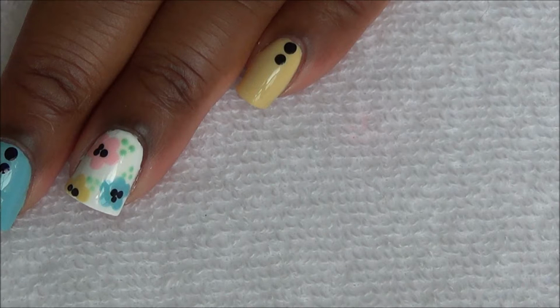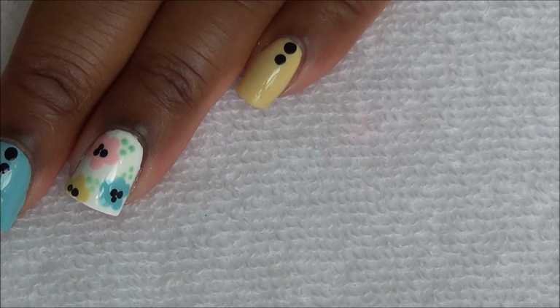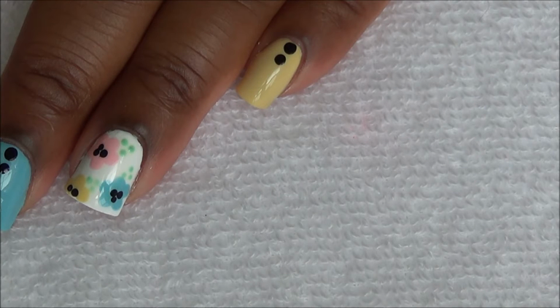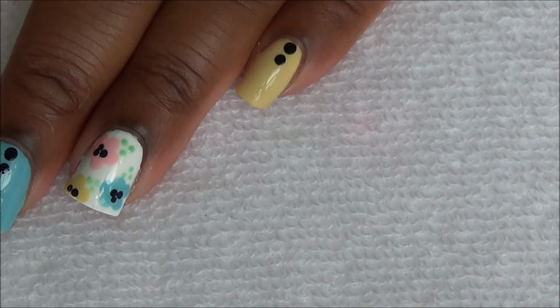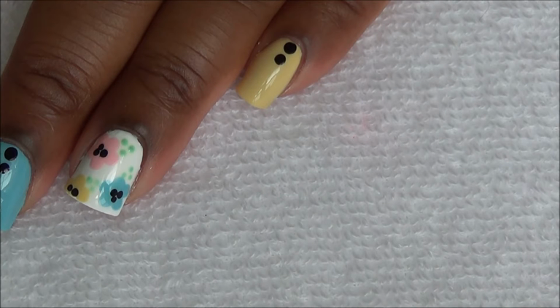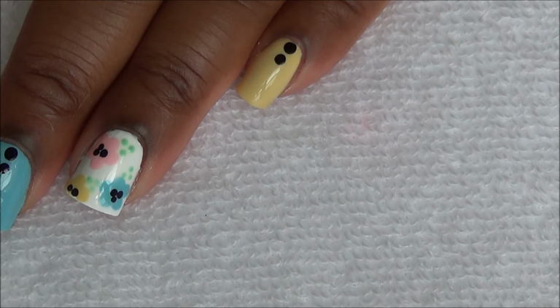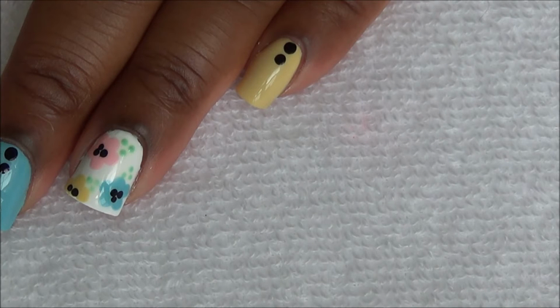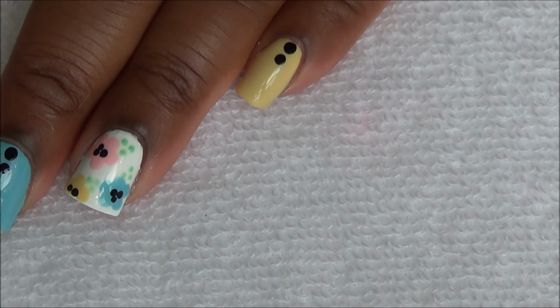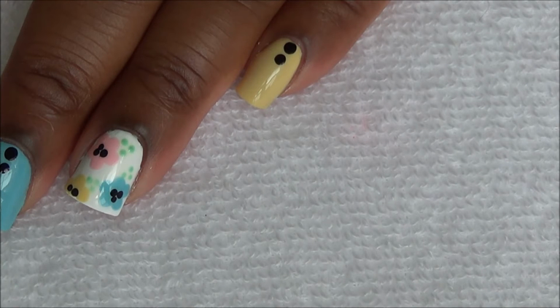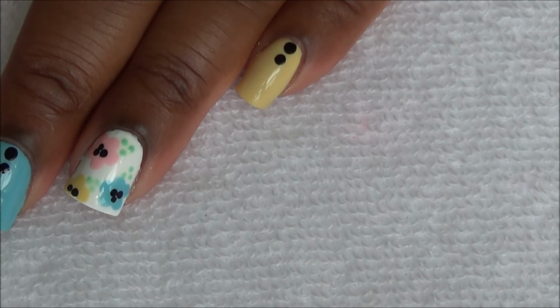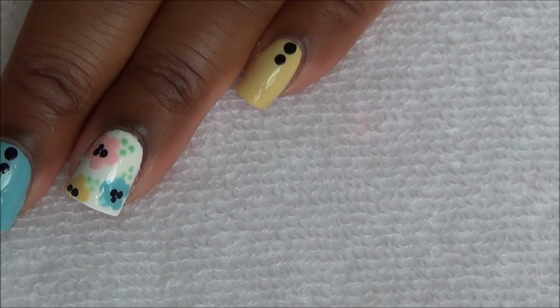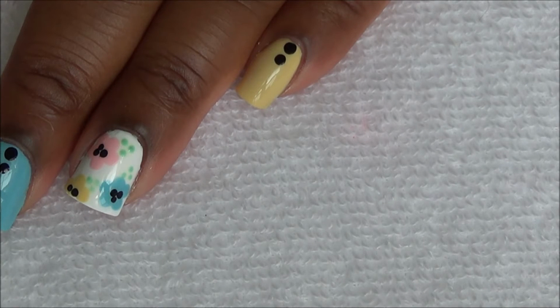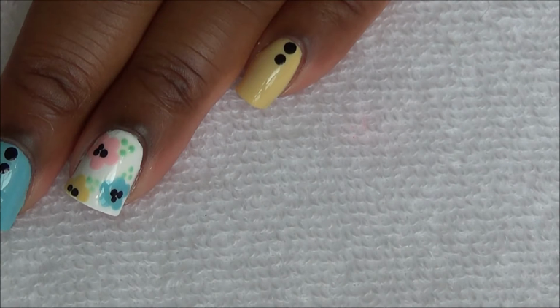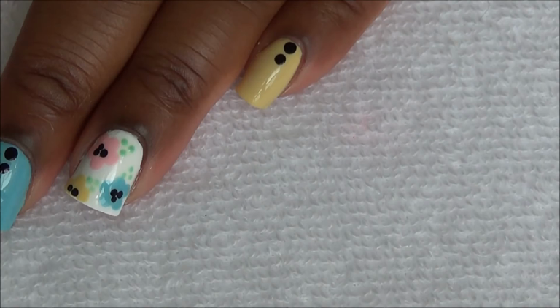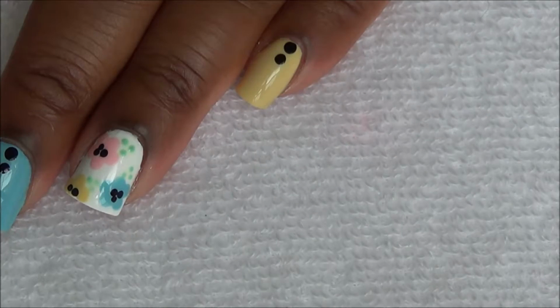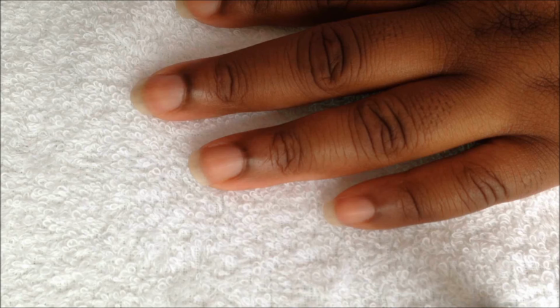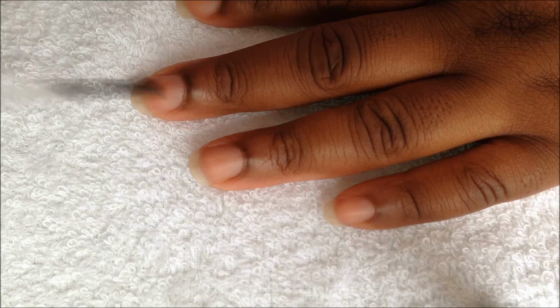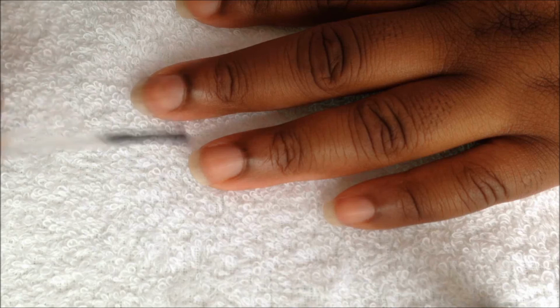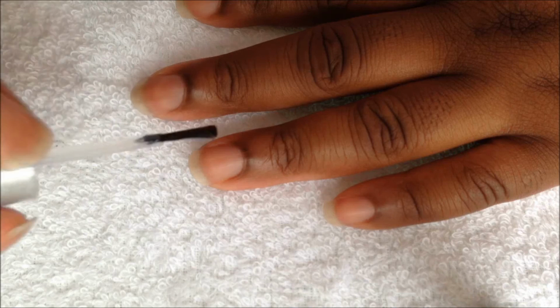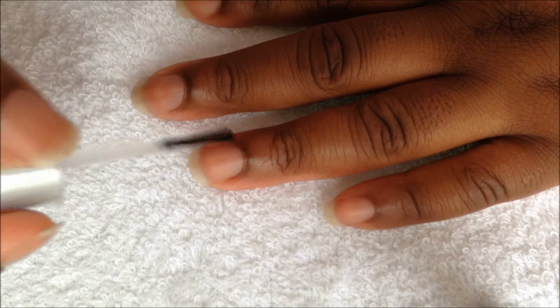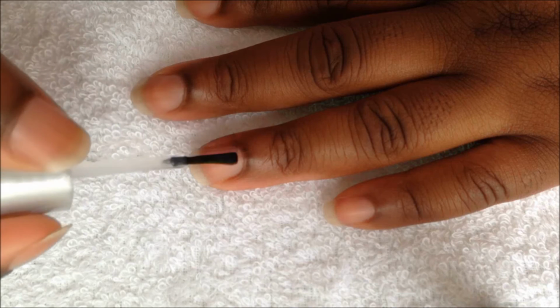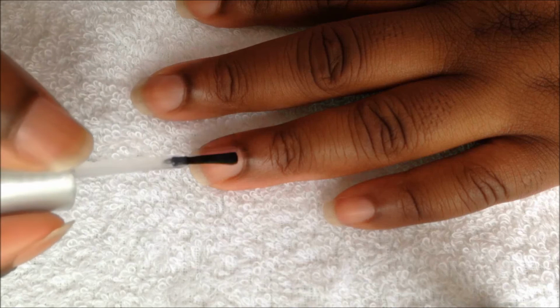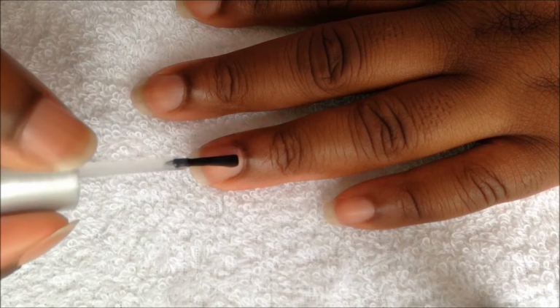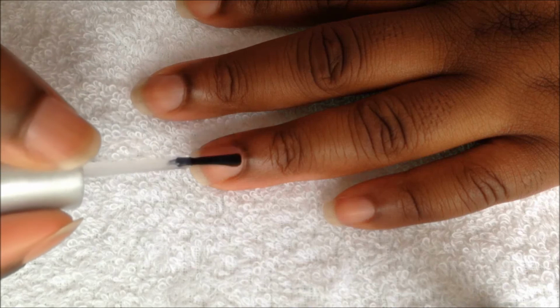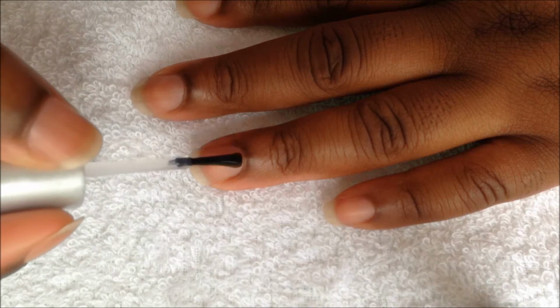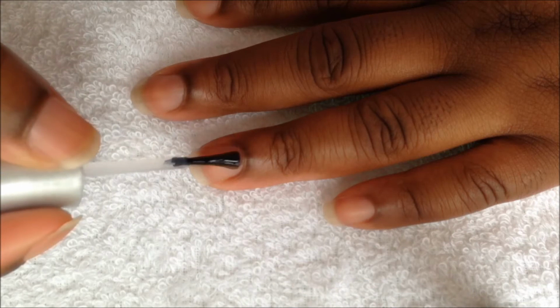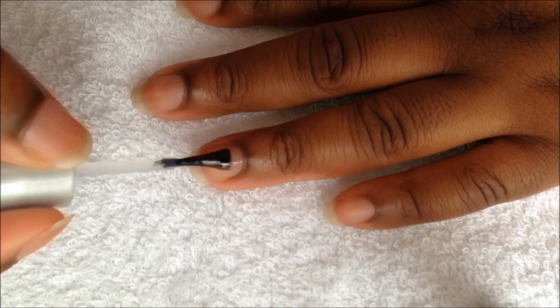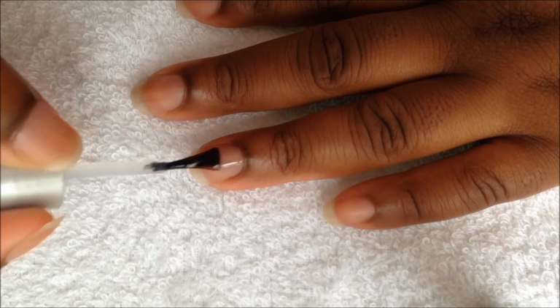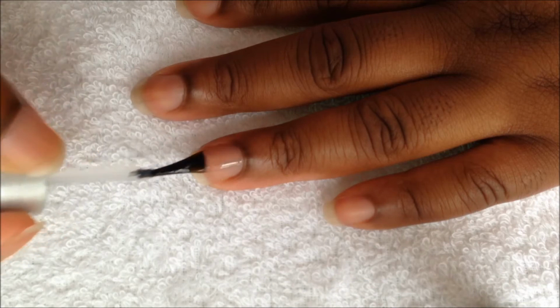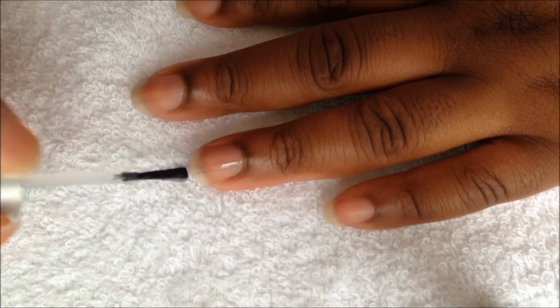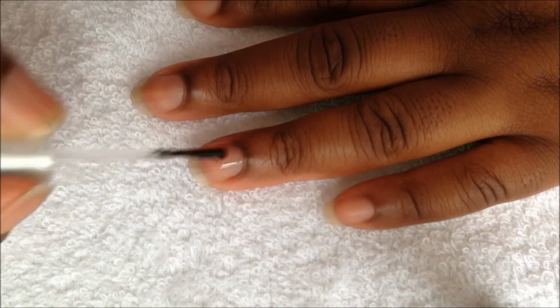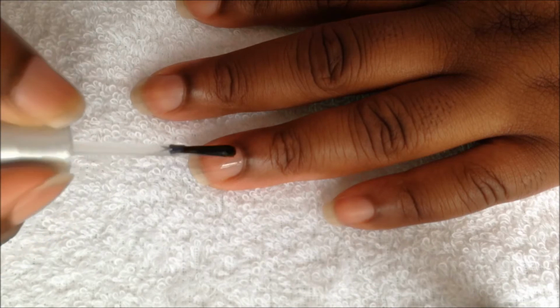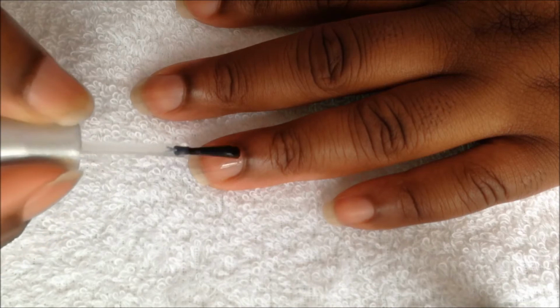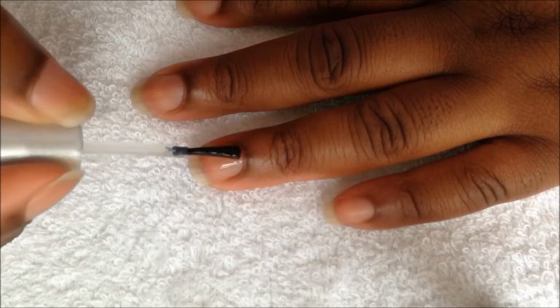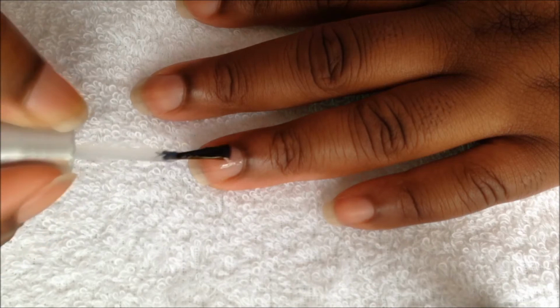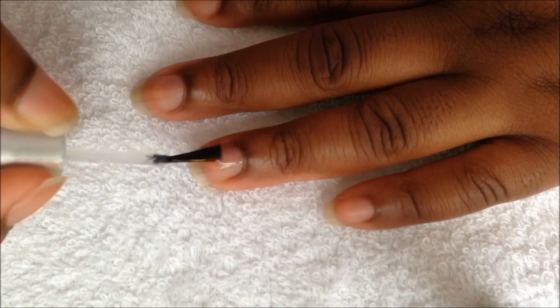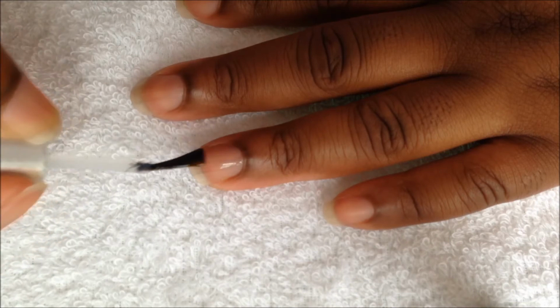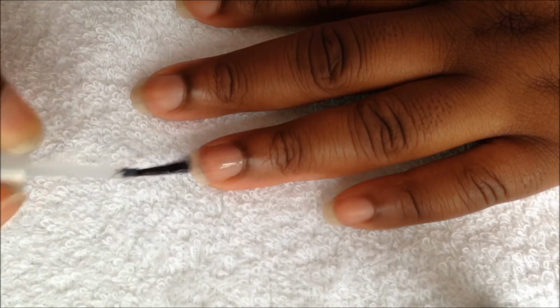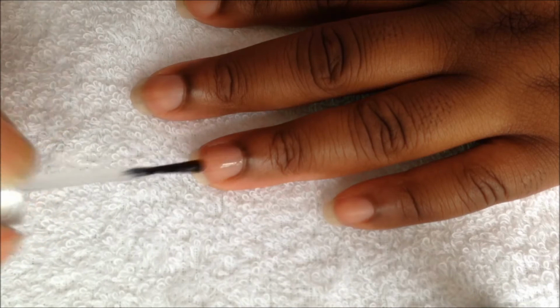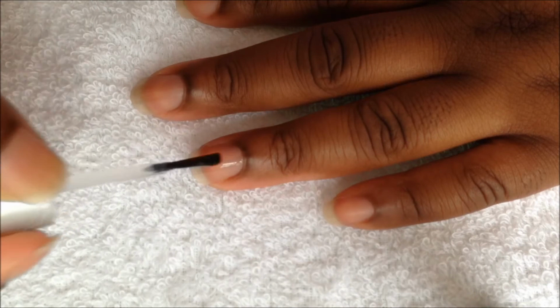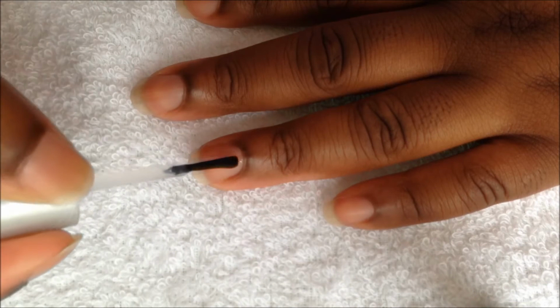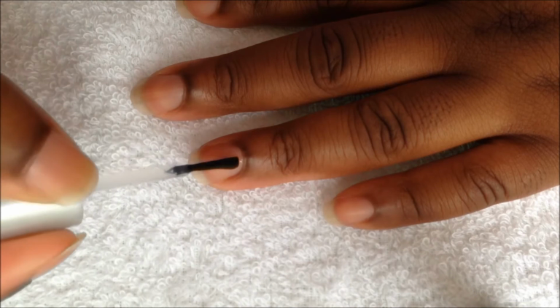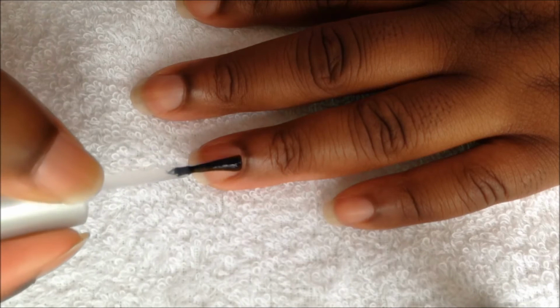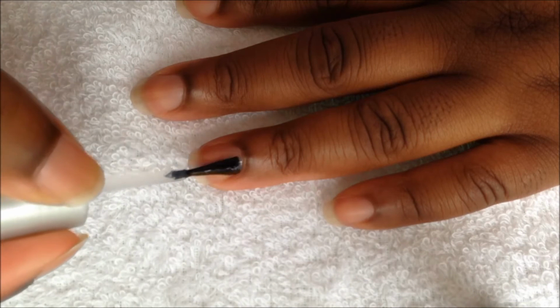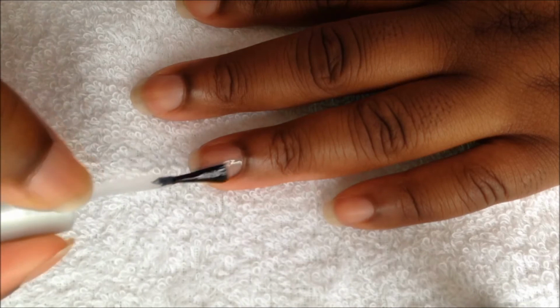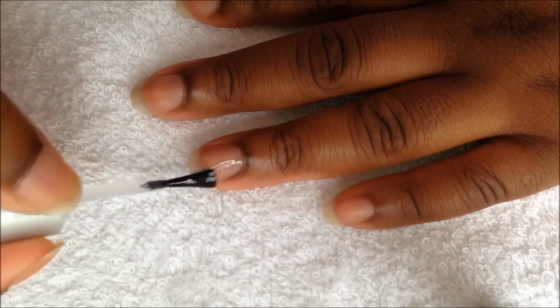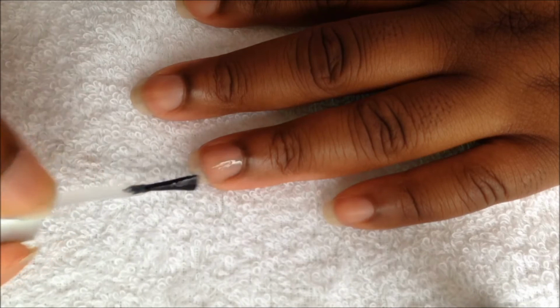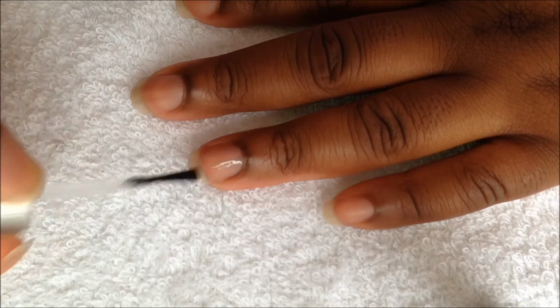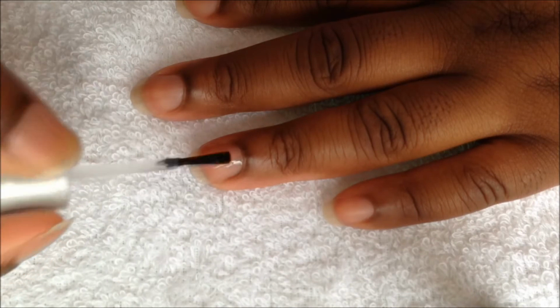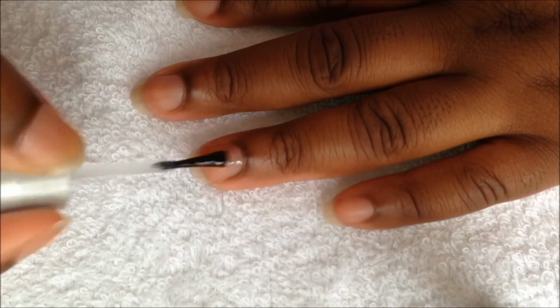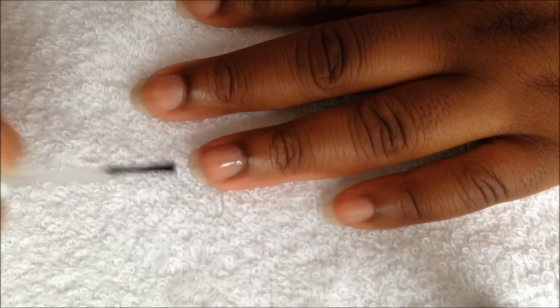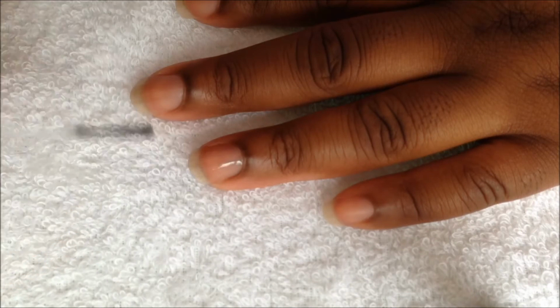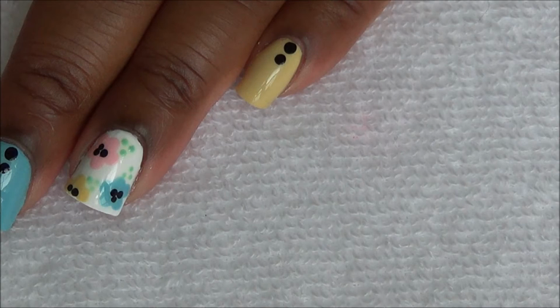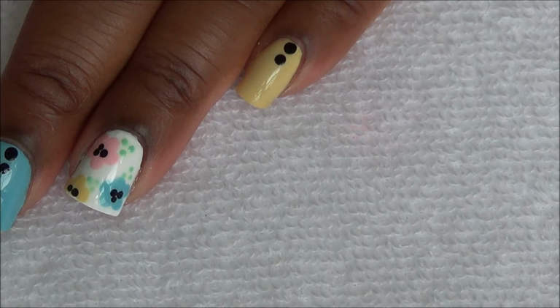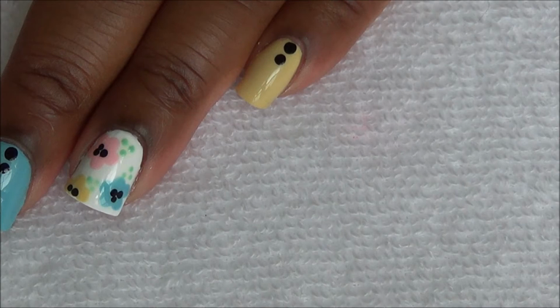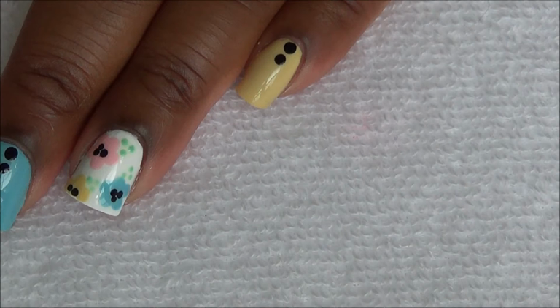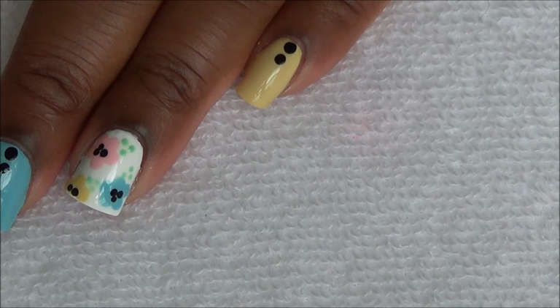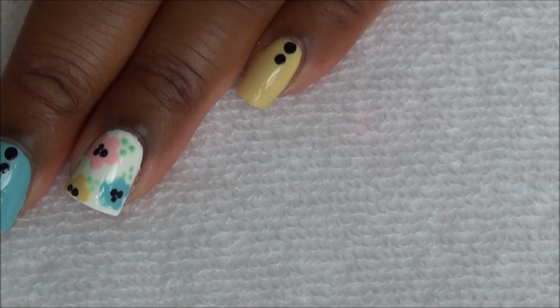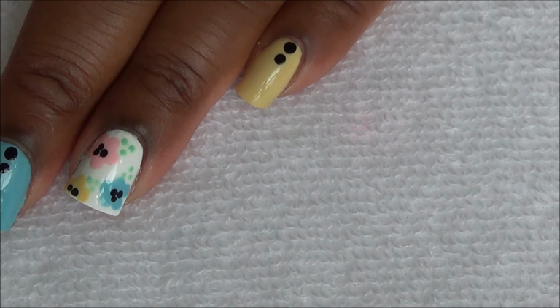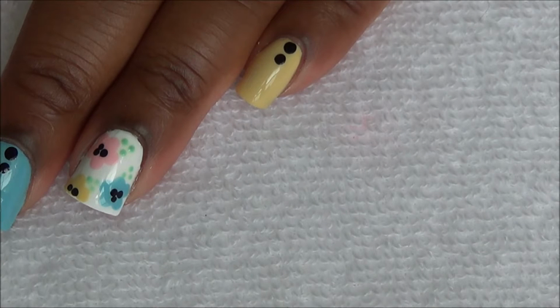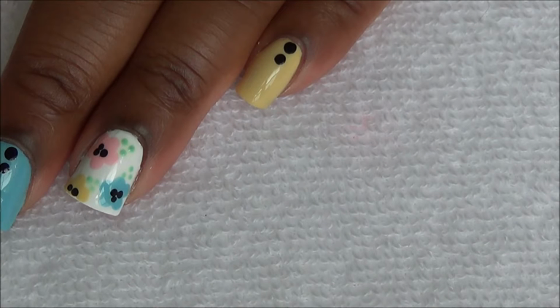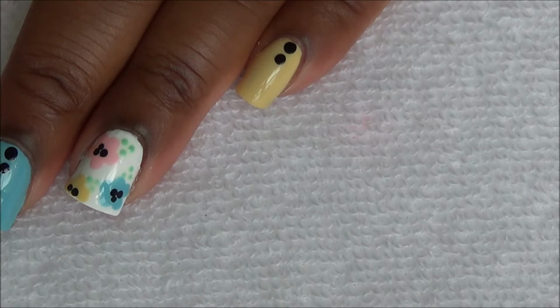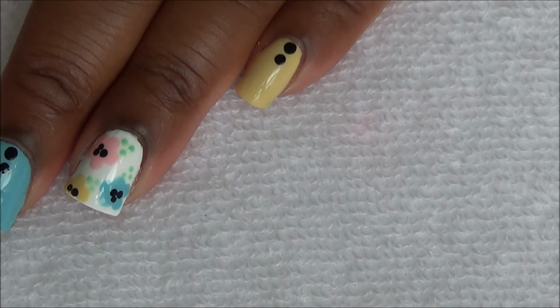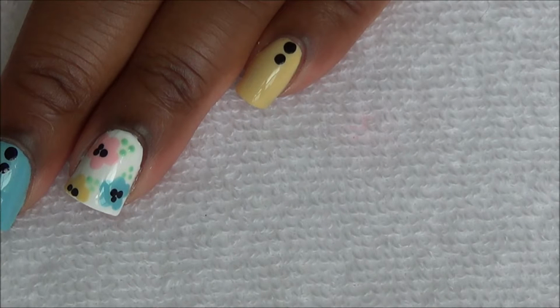Start off with a base coat, and paint your nails like this.